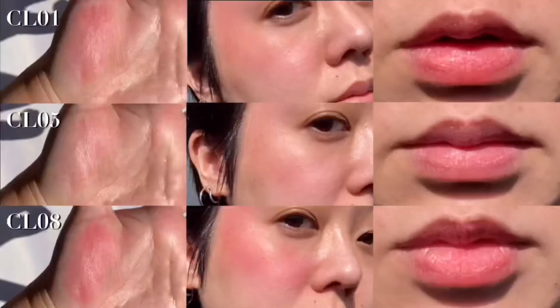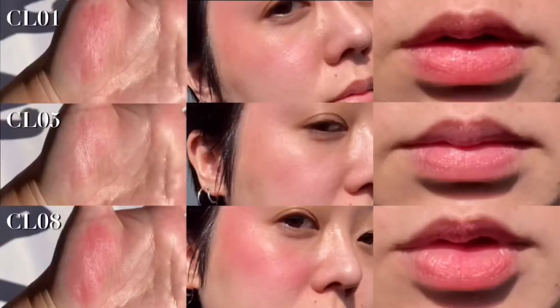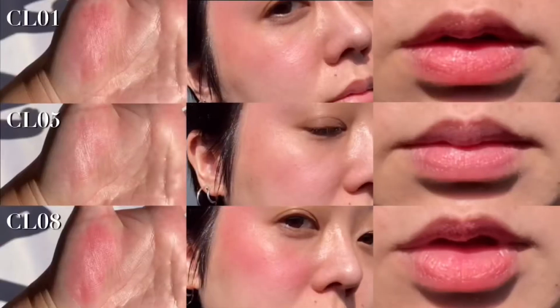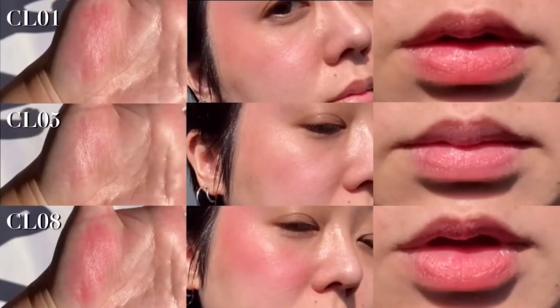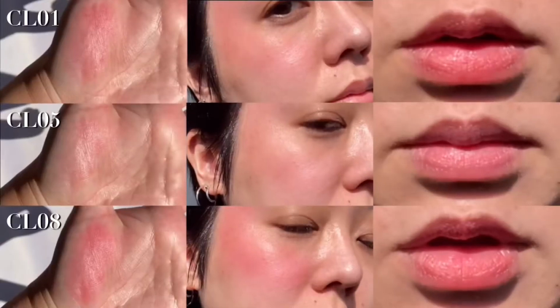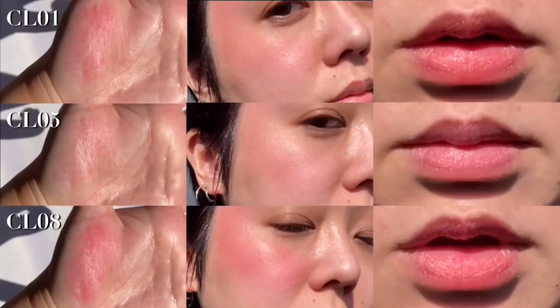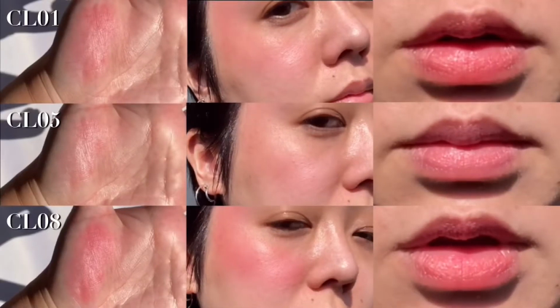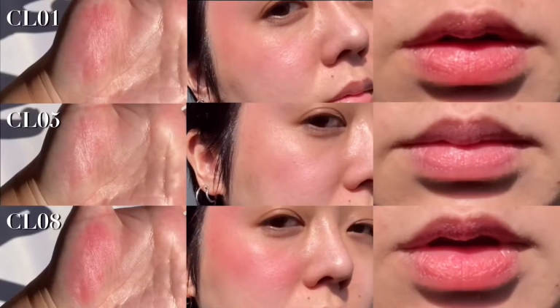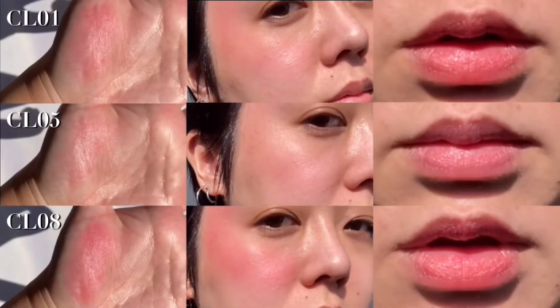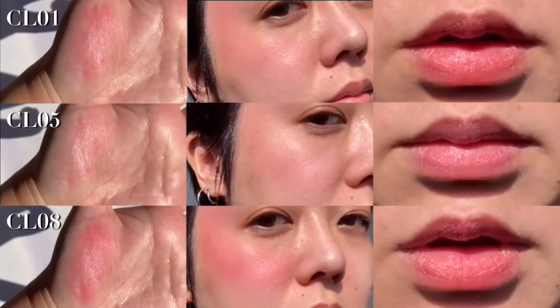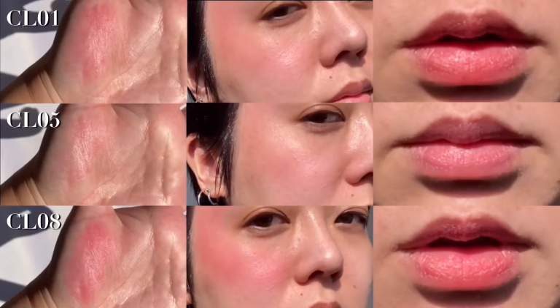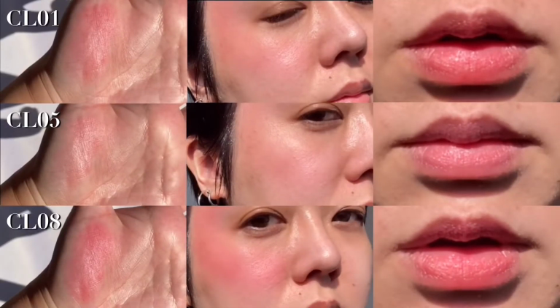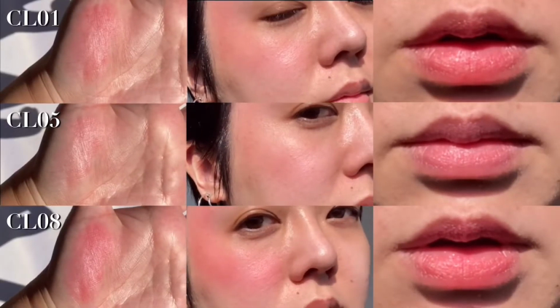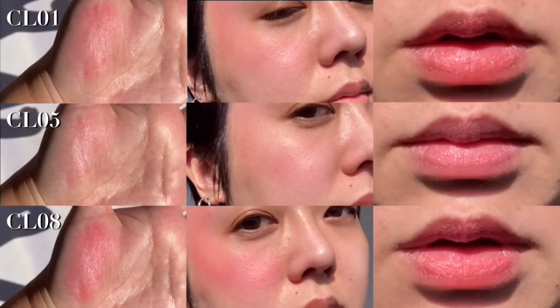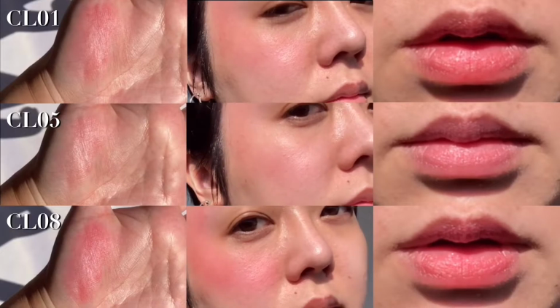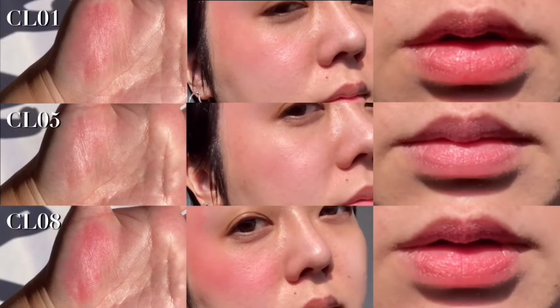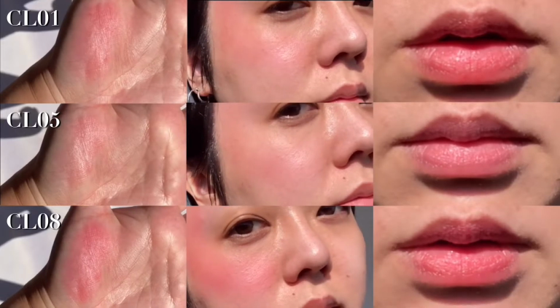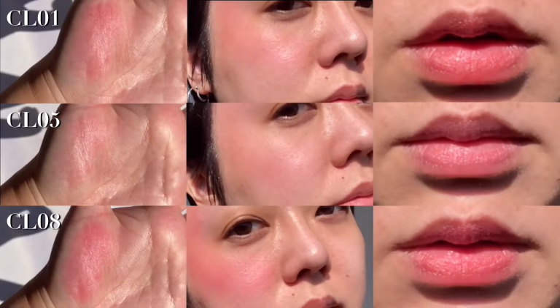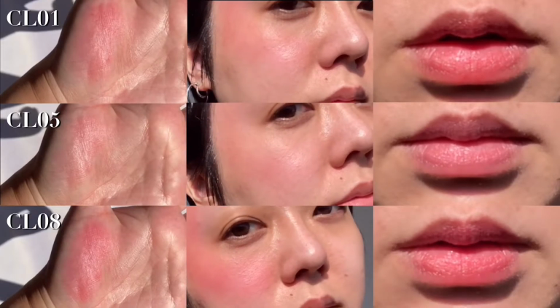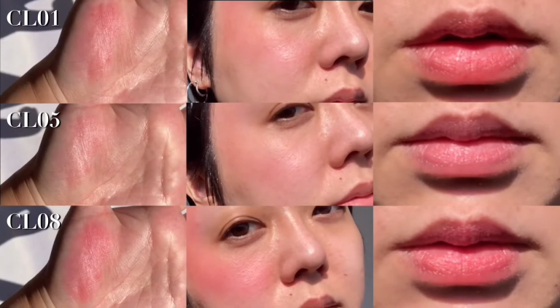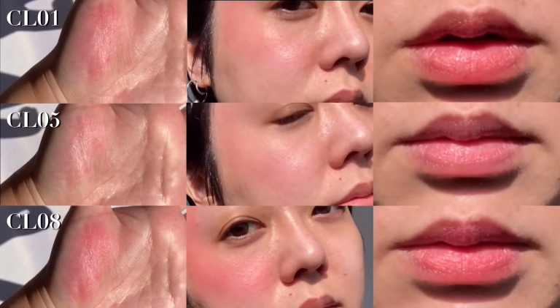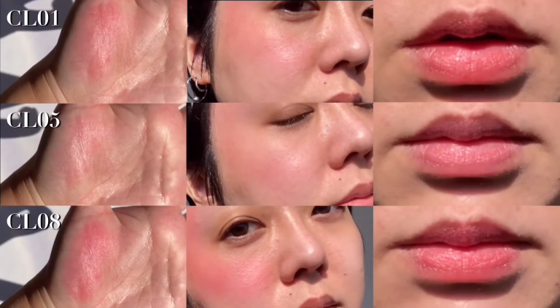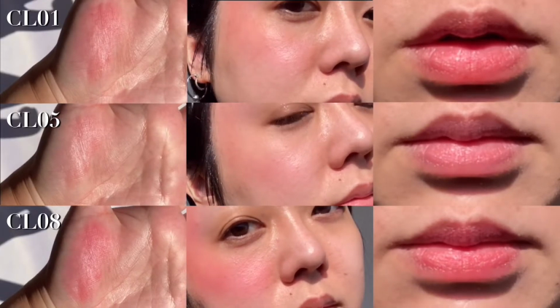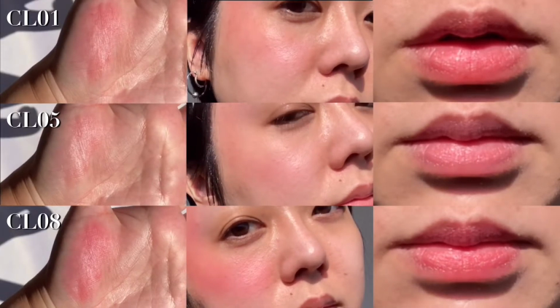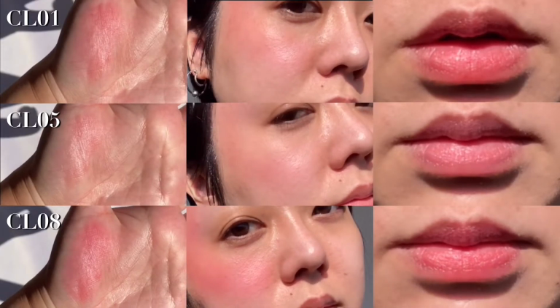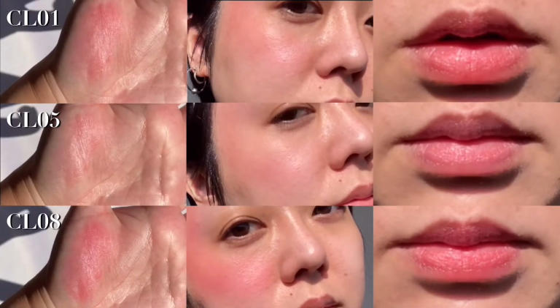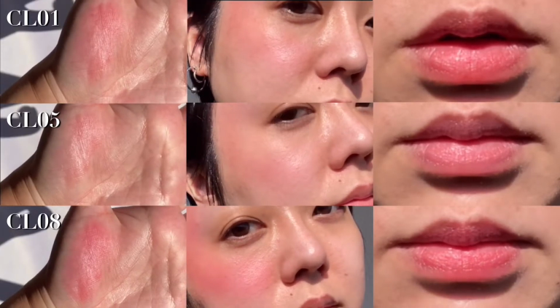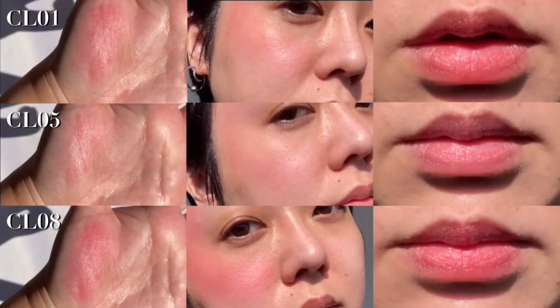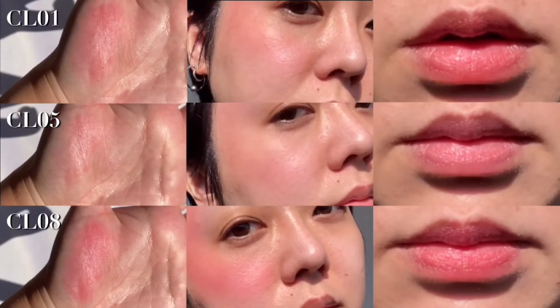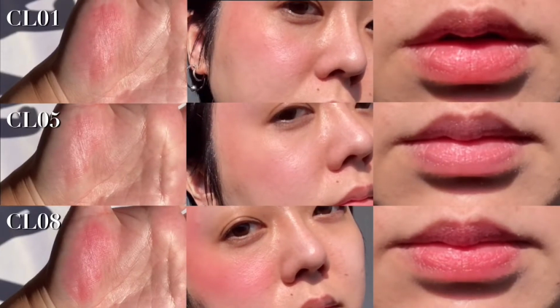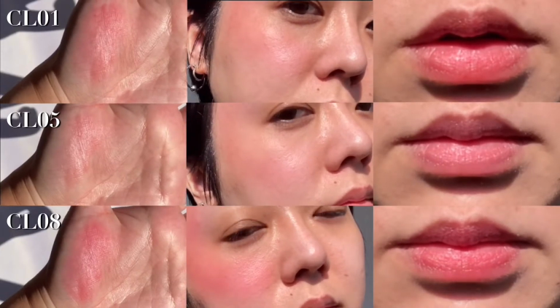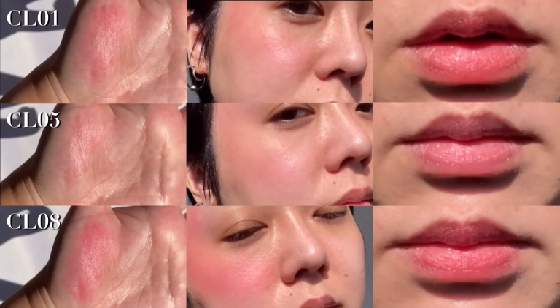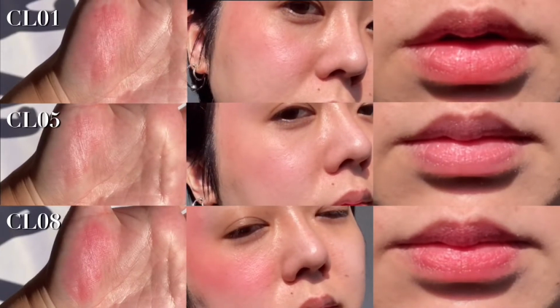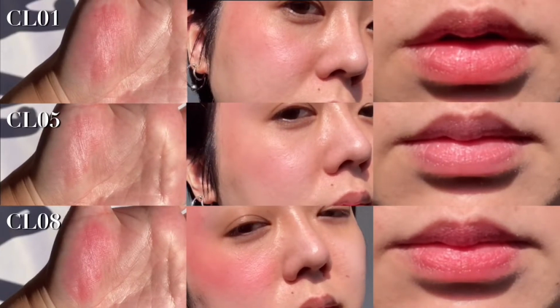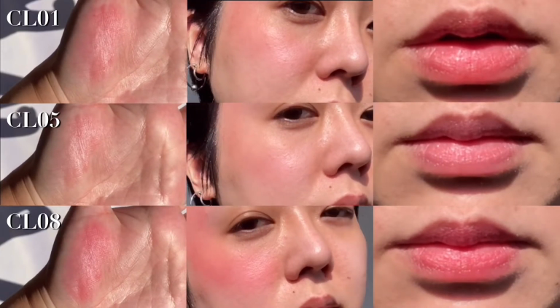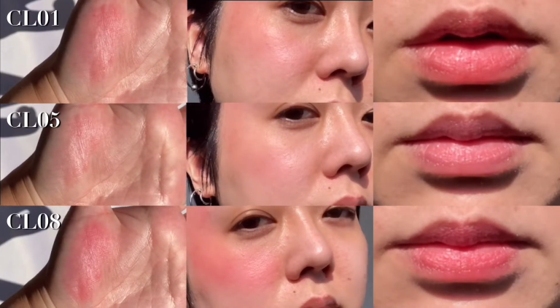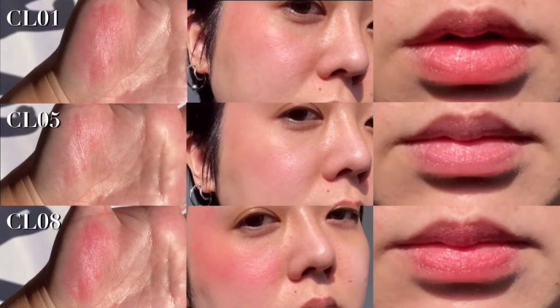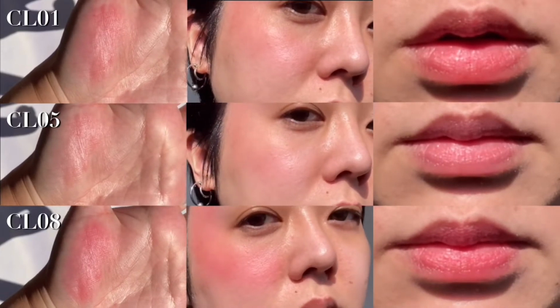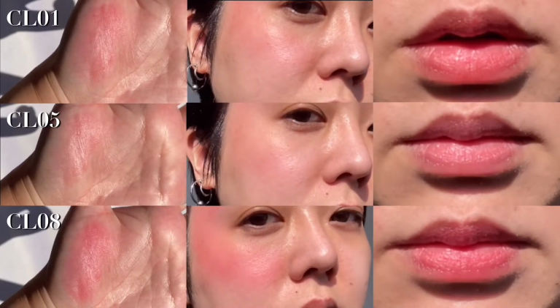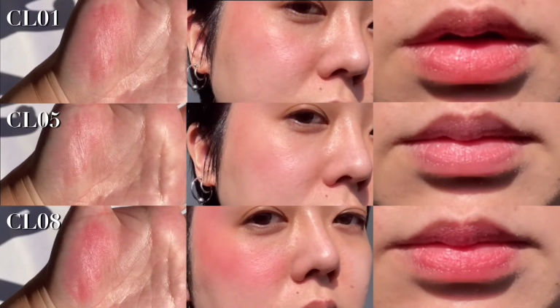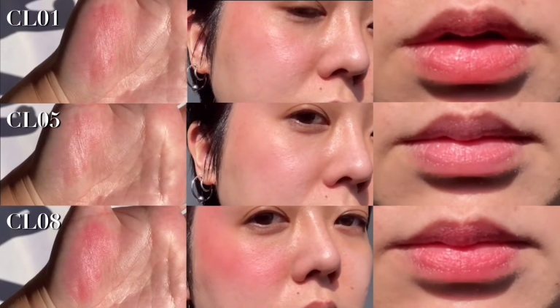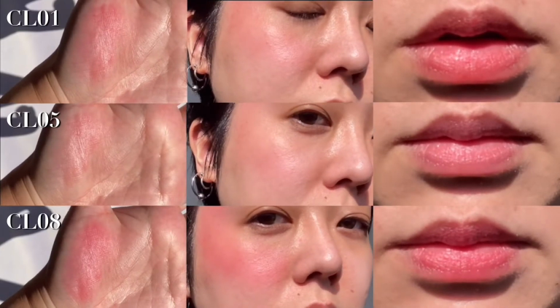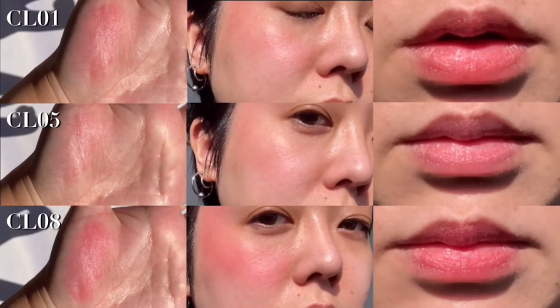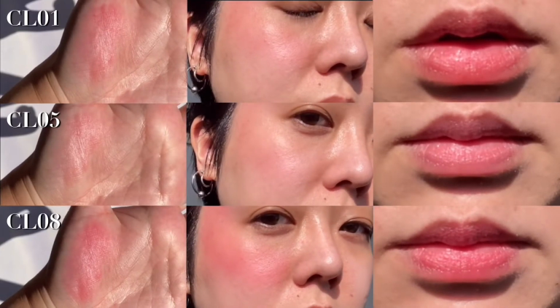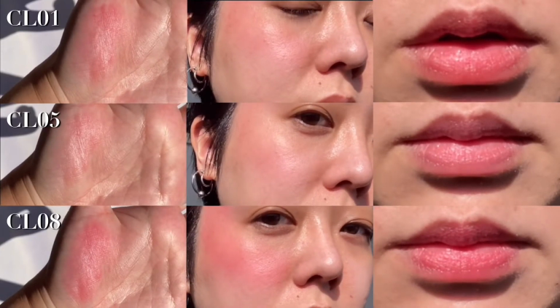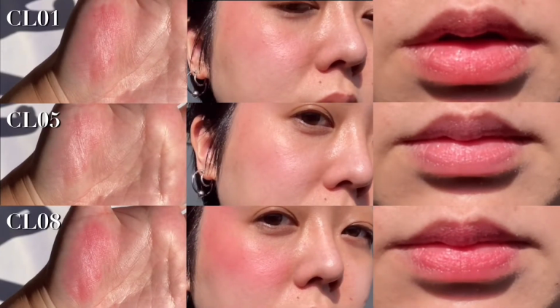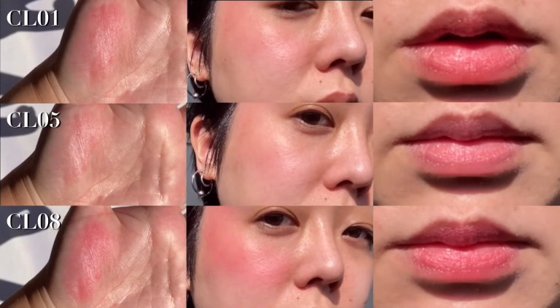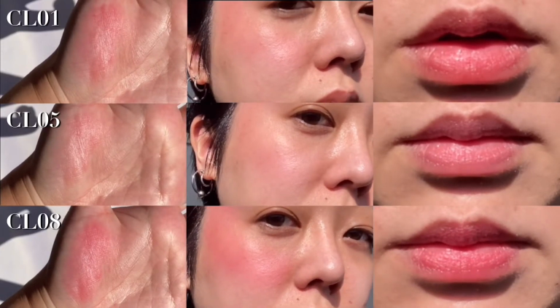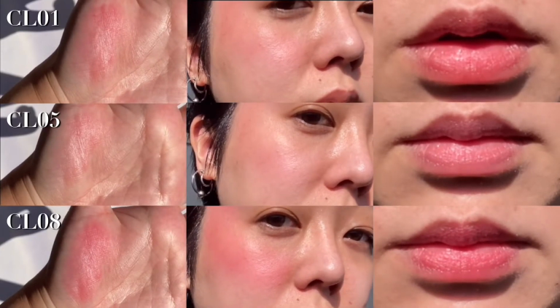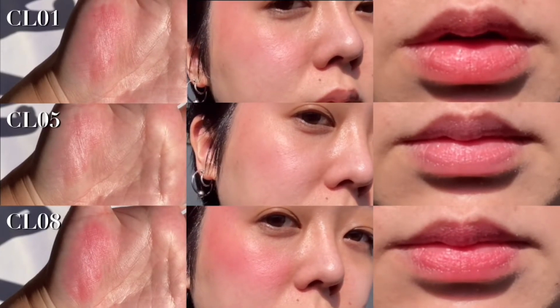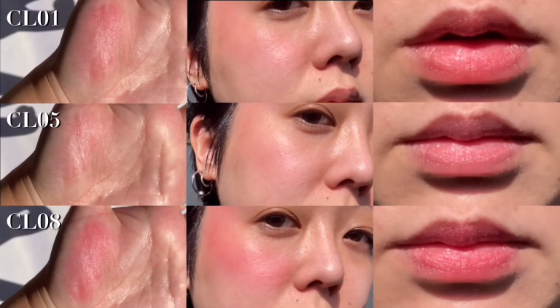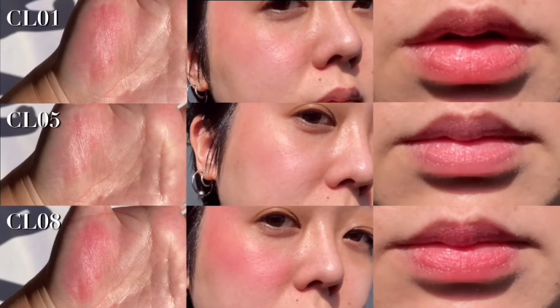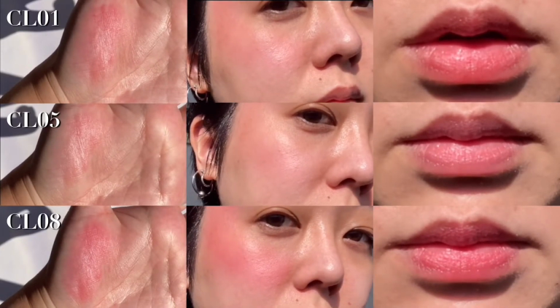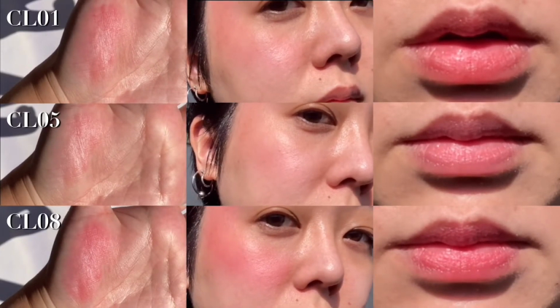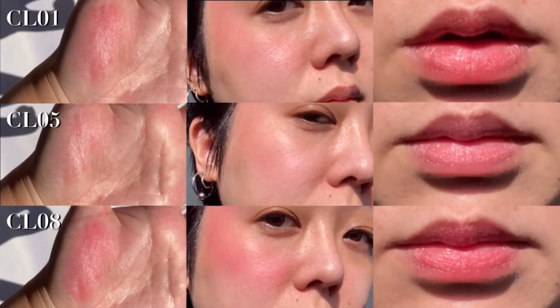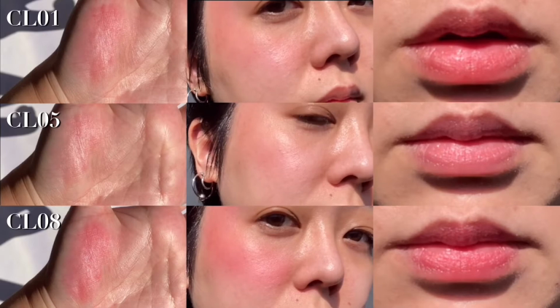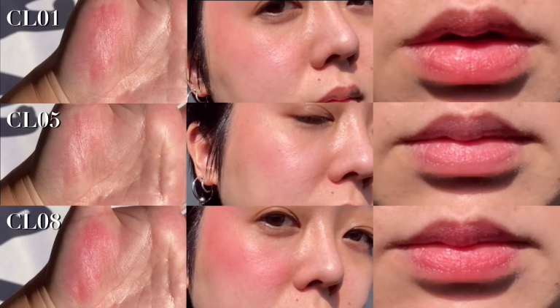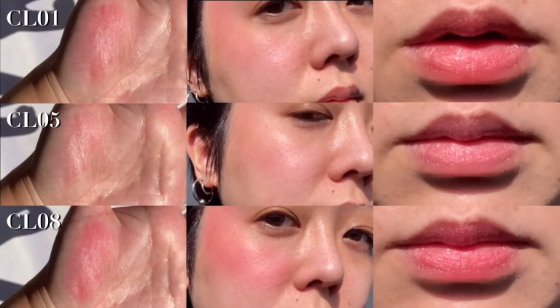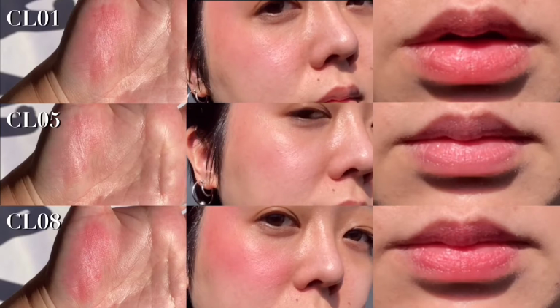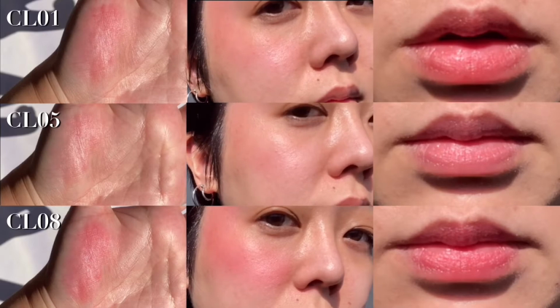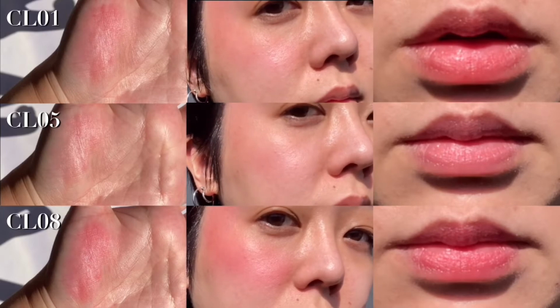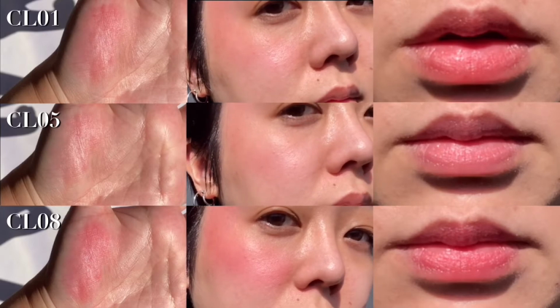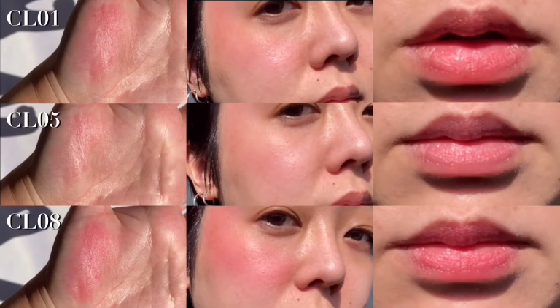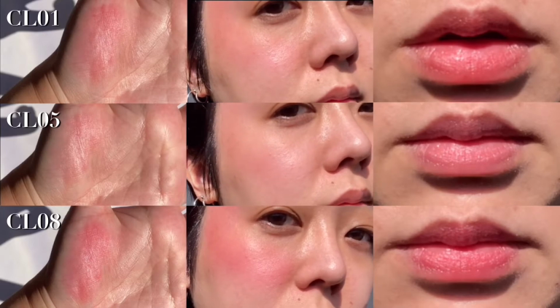And there we go — all three shades of the Canmake Cream Cheek Clear Type. I hope this was helpful, and thank you so much for watching. See you in another video, bye!